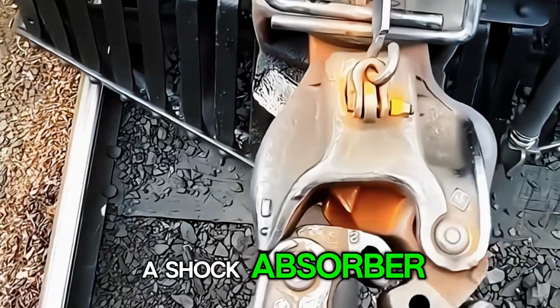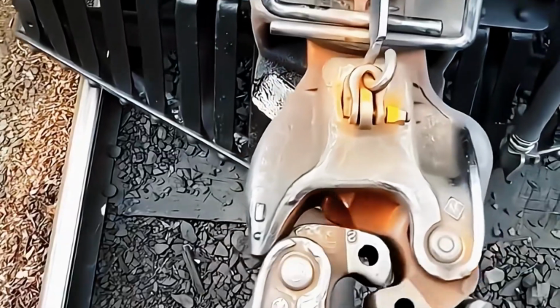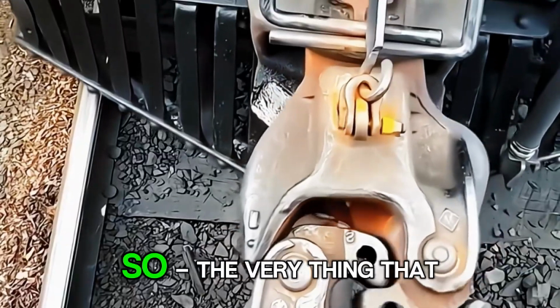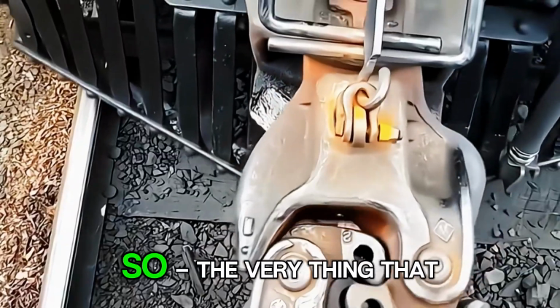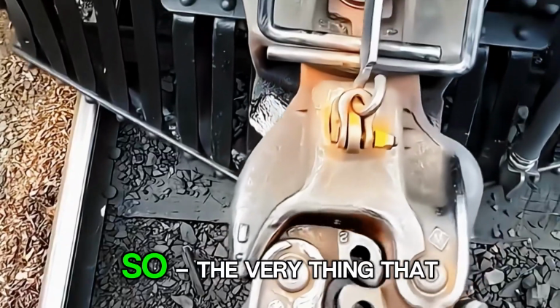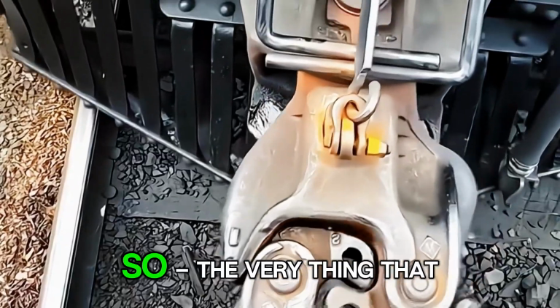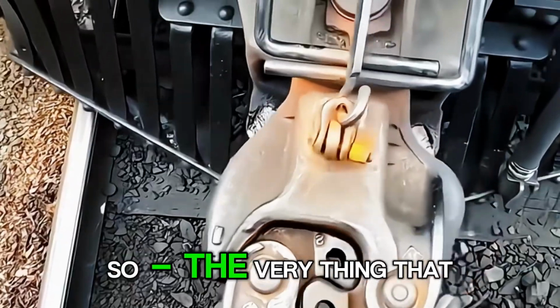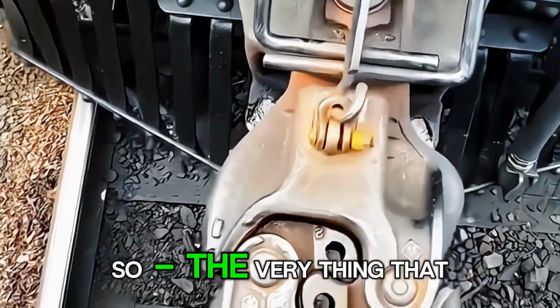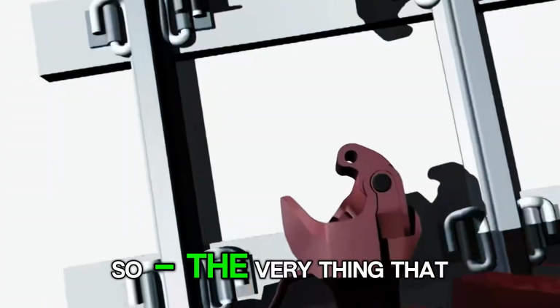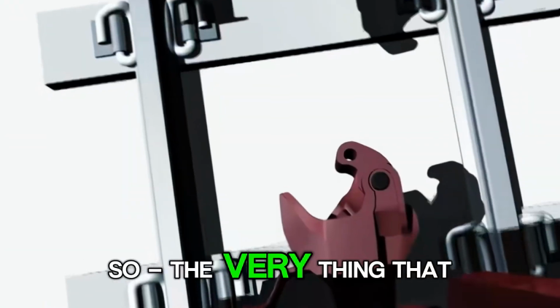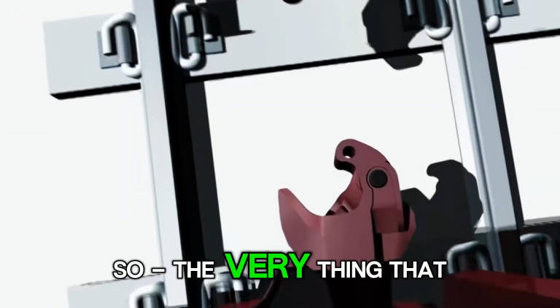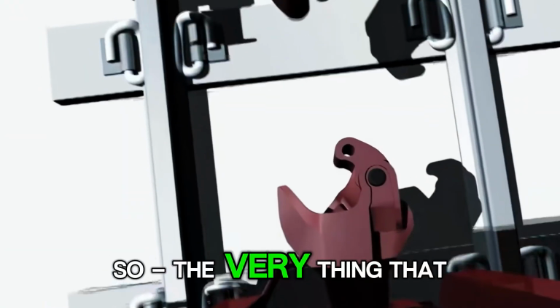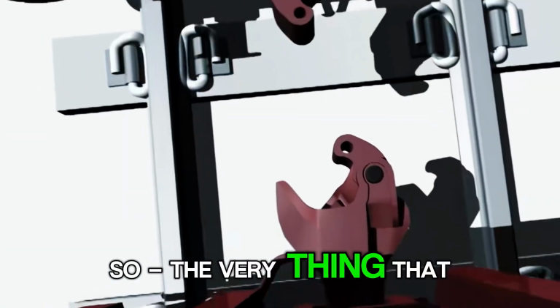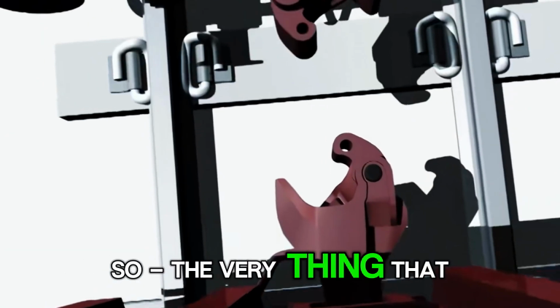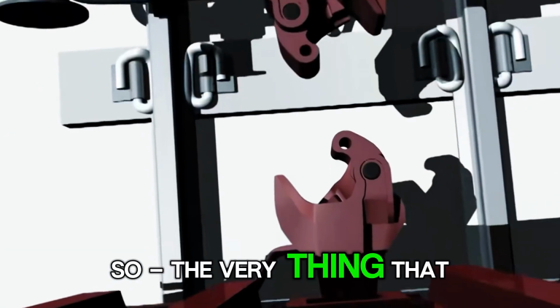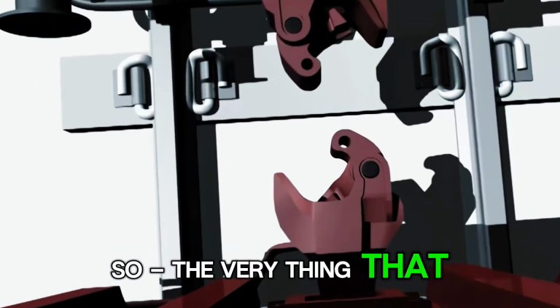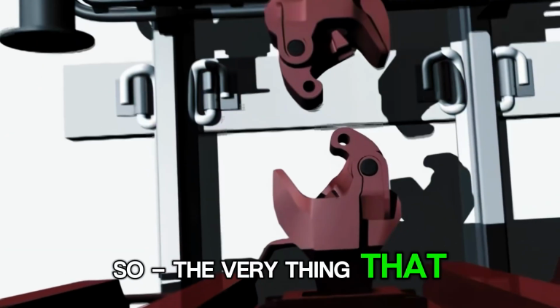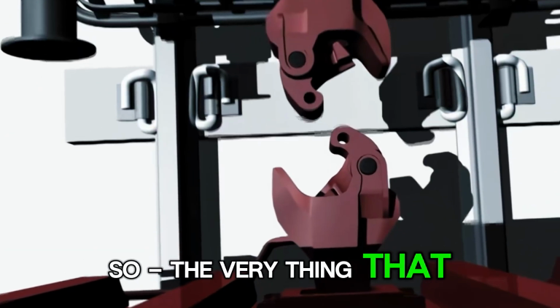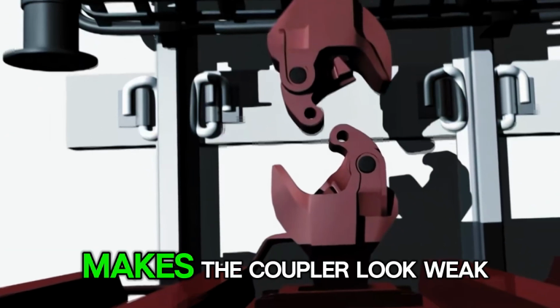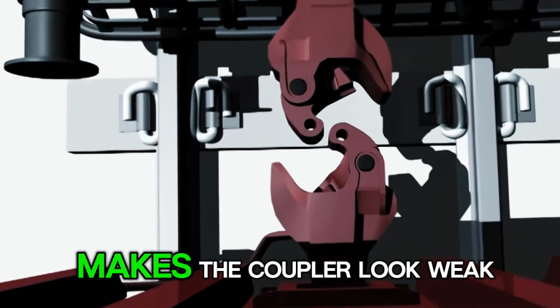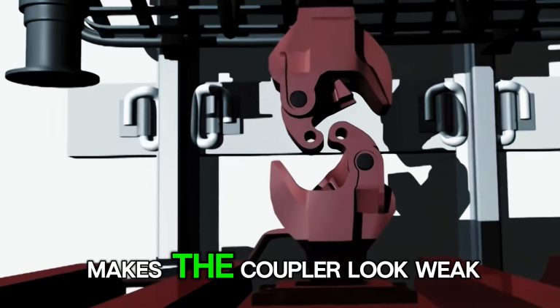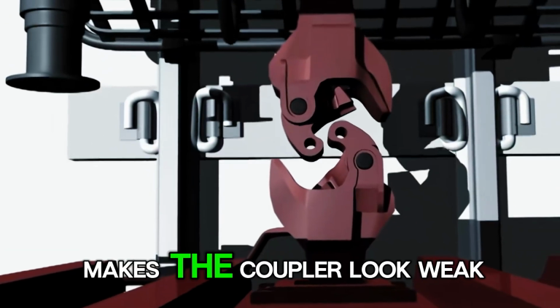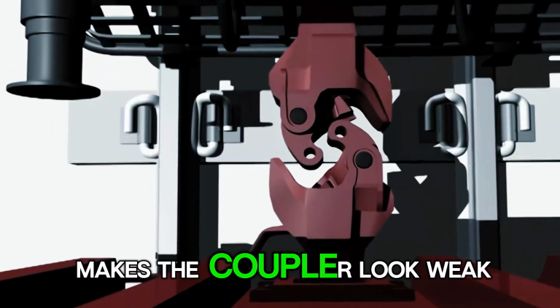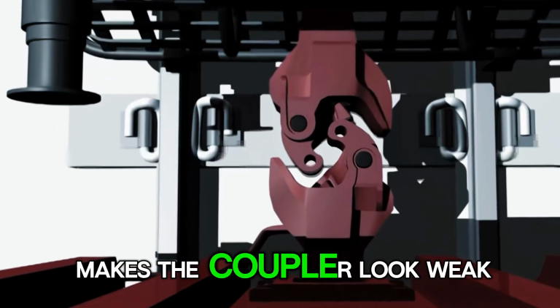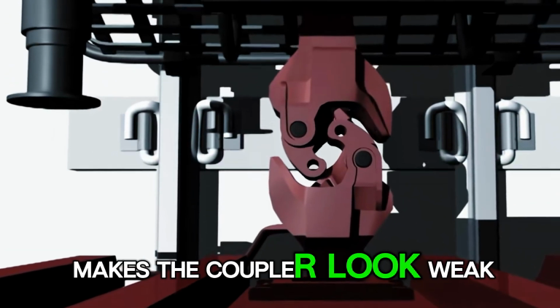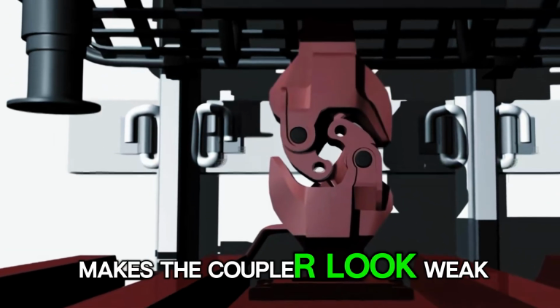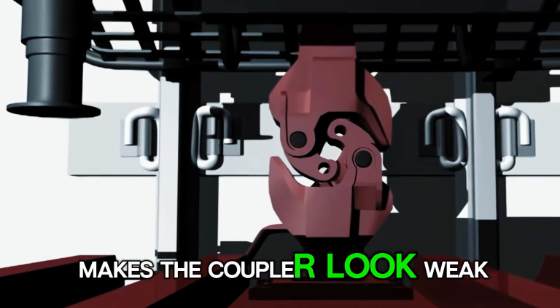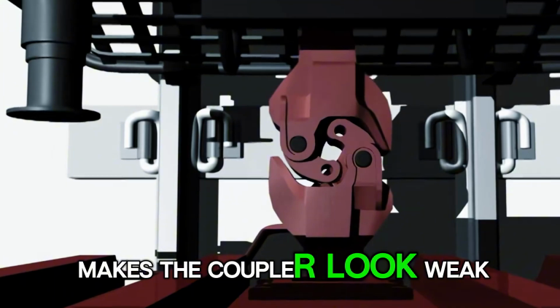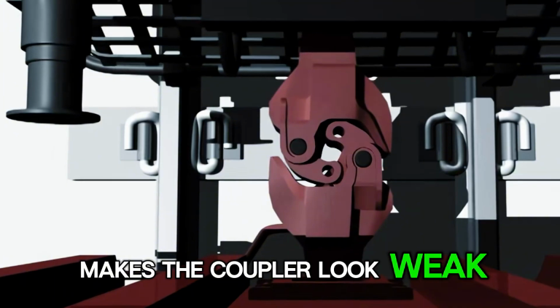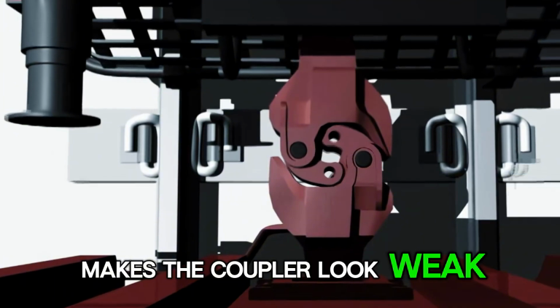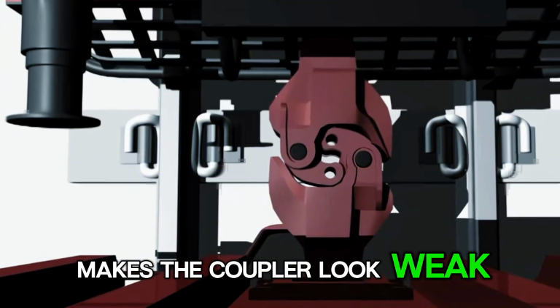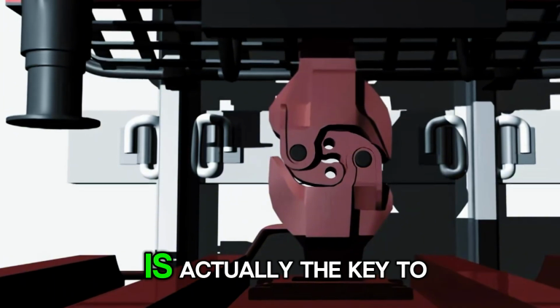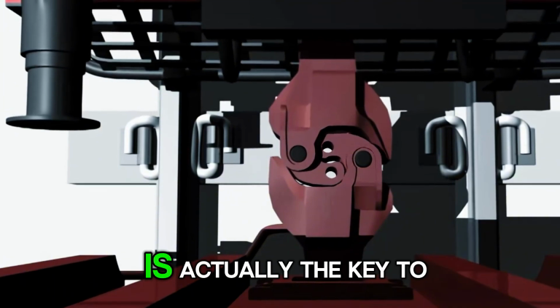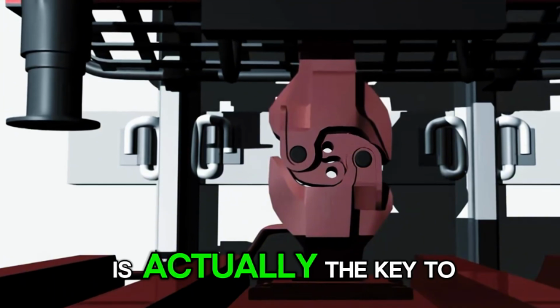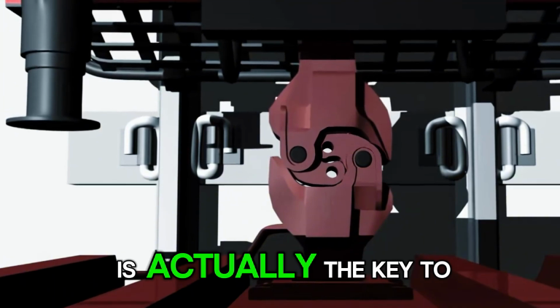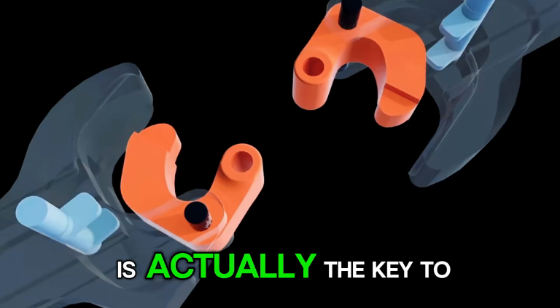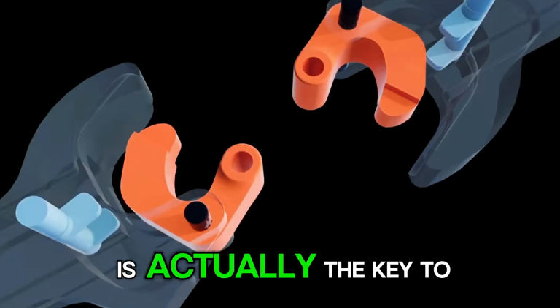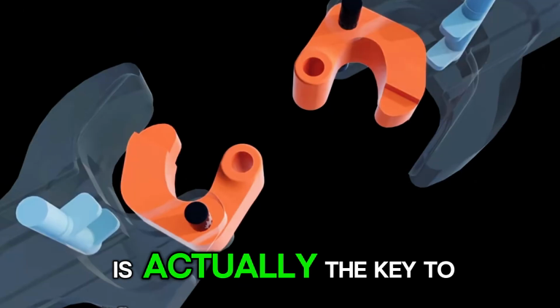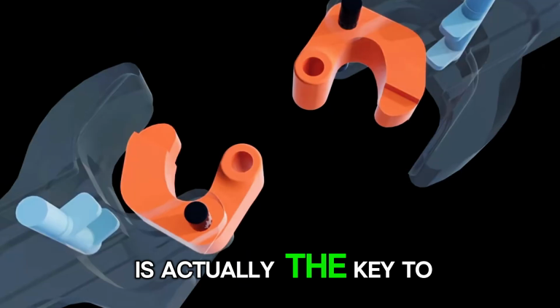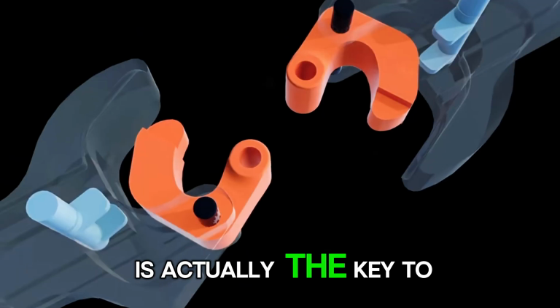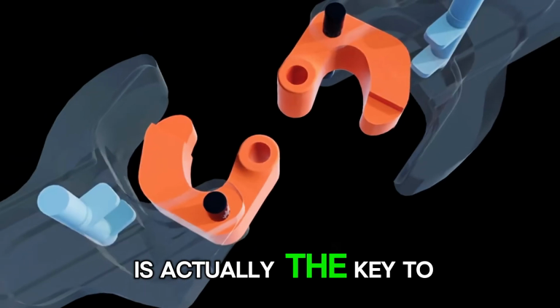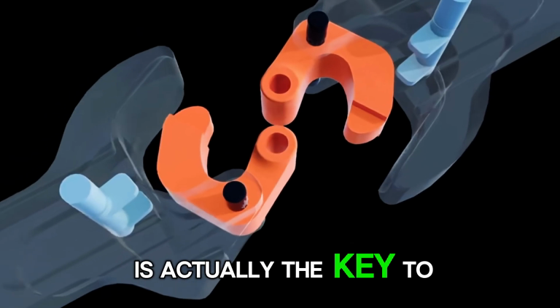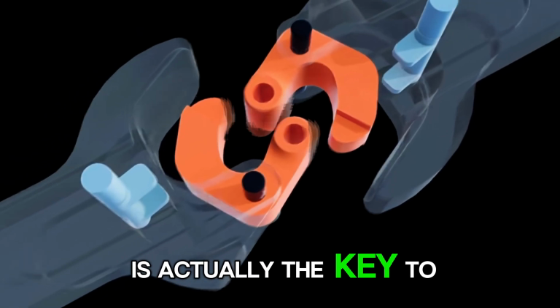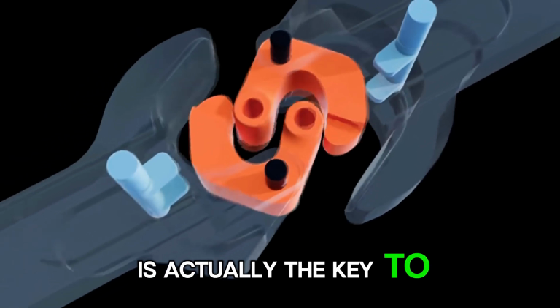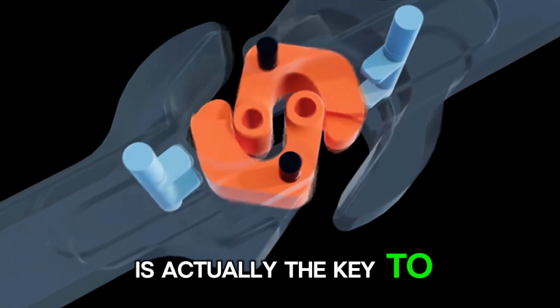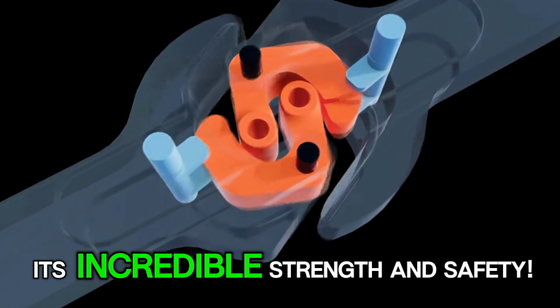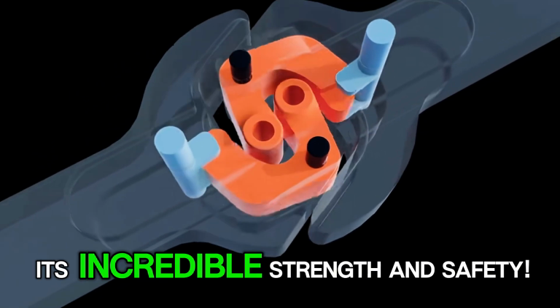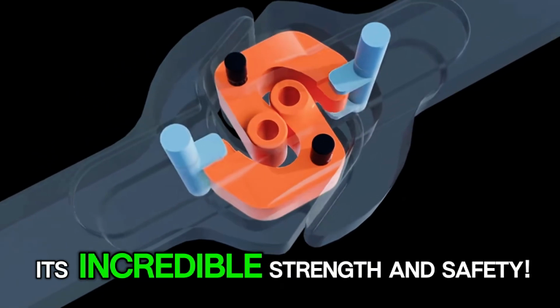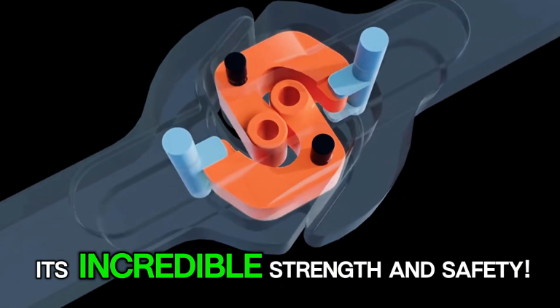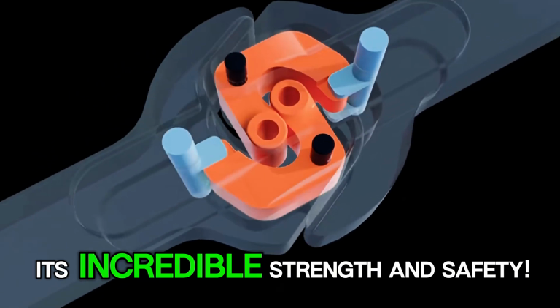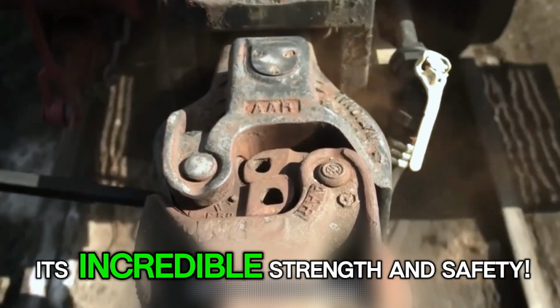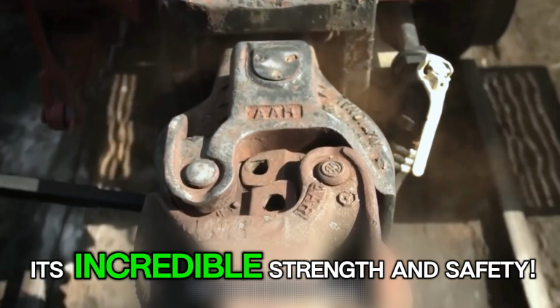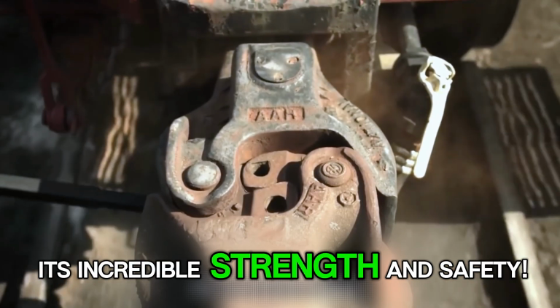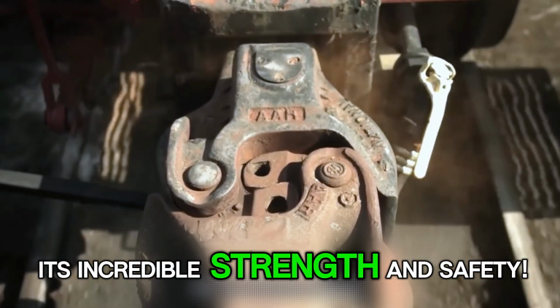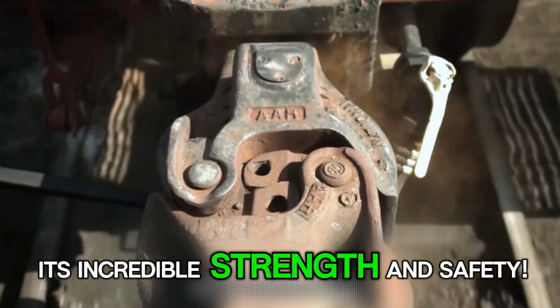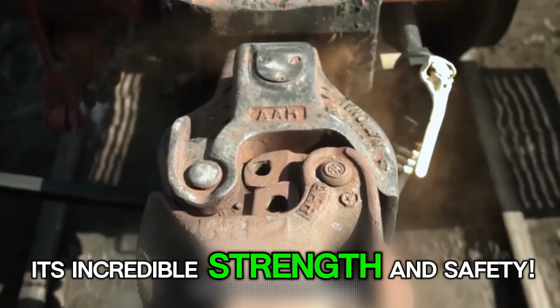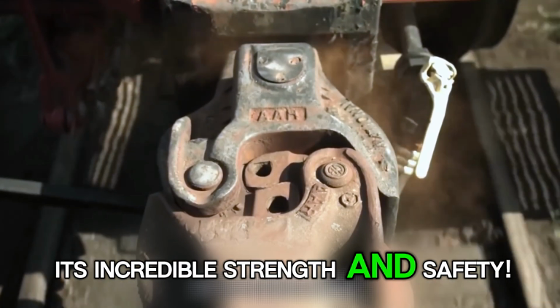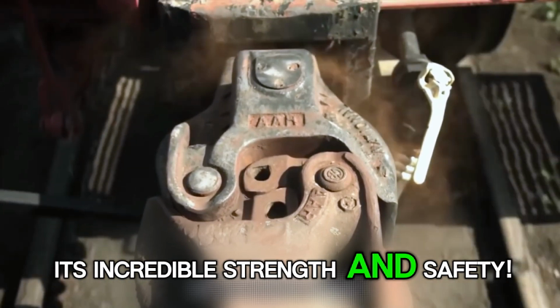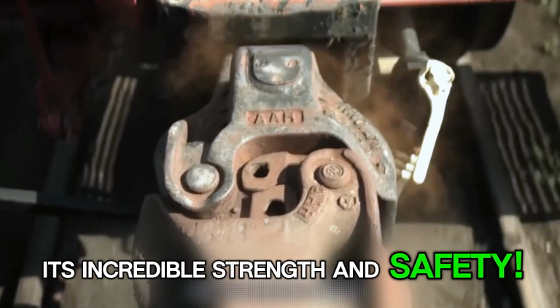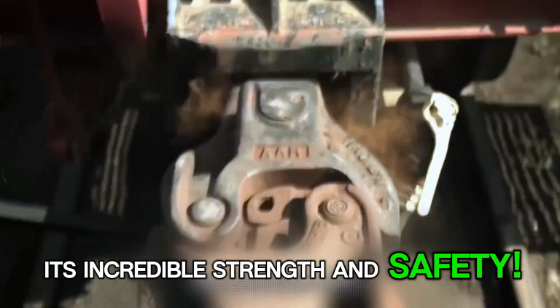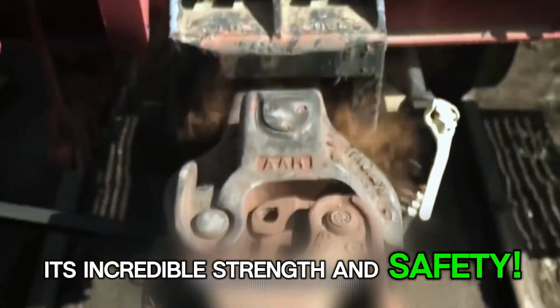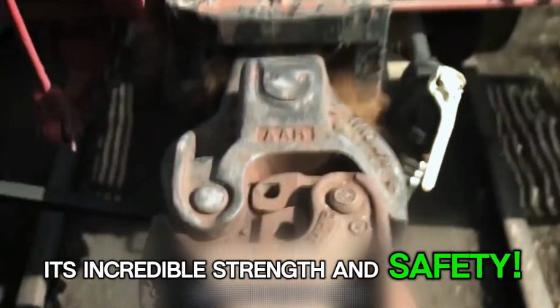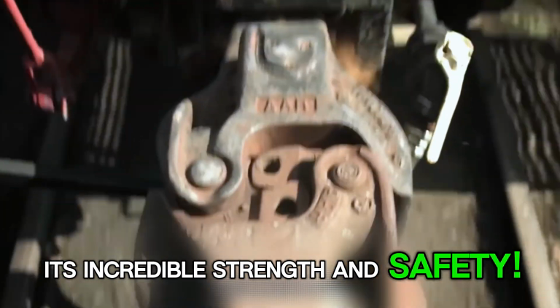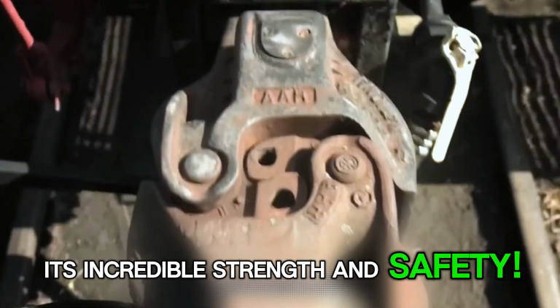So the very thing that makes the coupler look weak is actually the key to its incredible strength and safety.